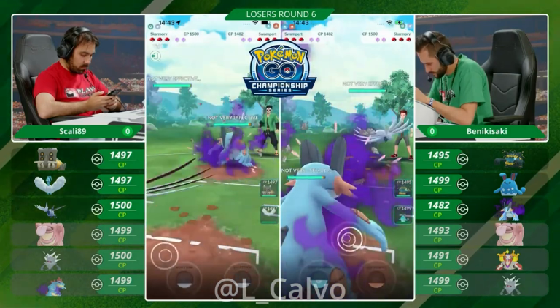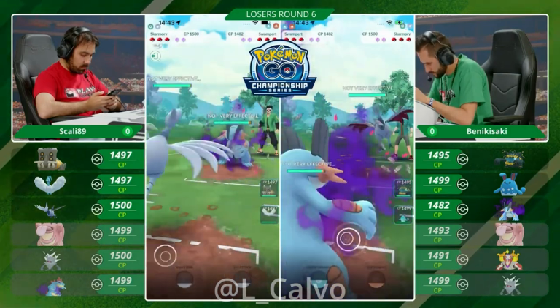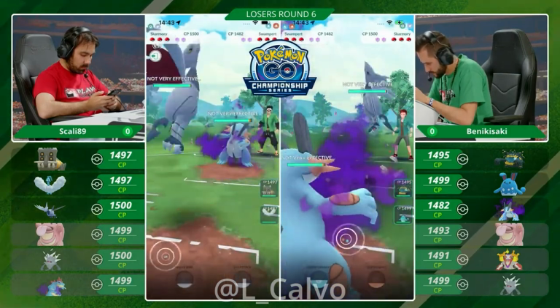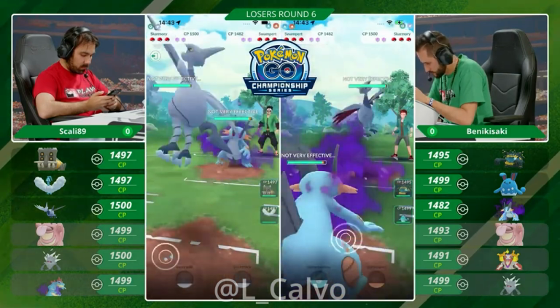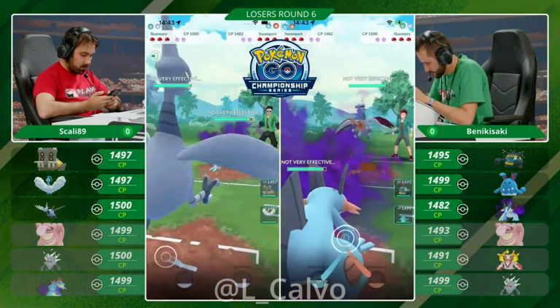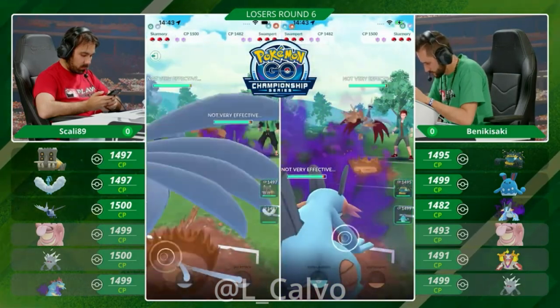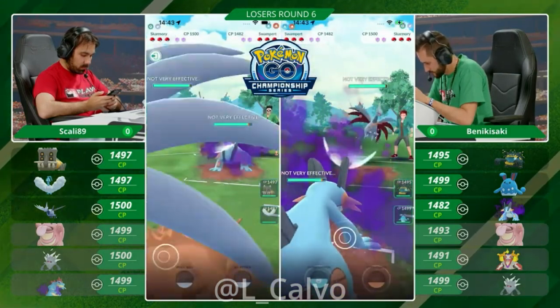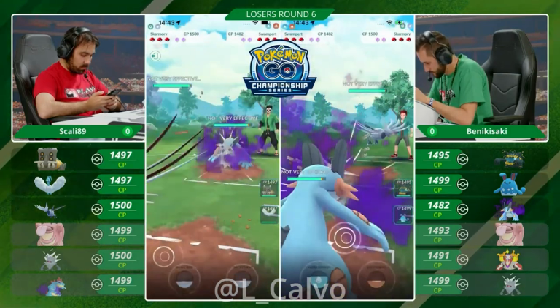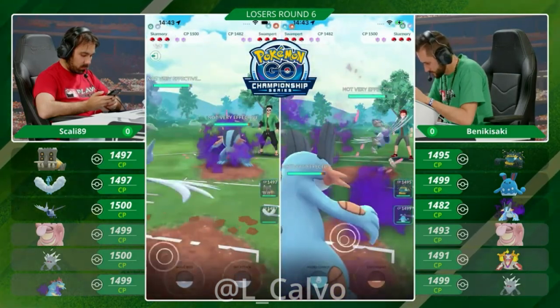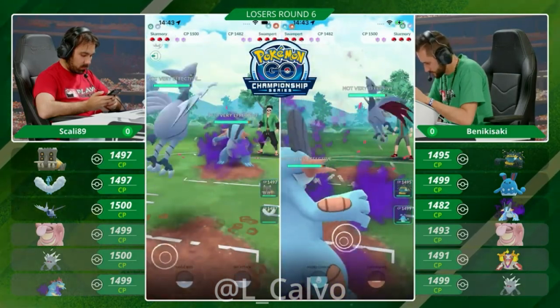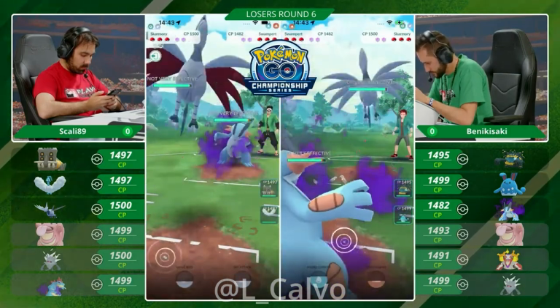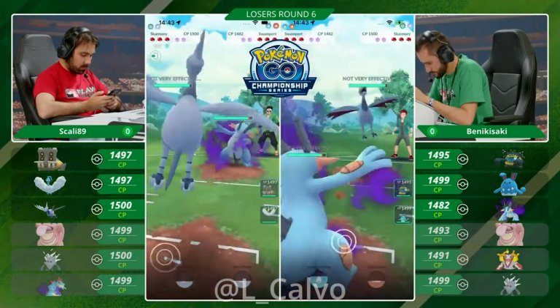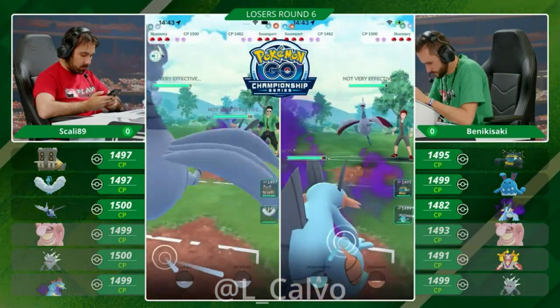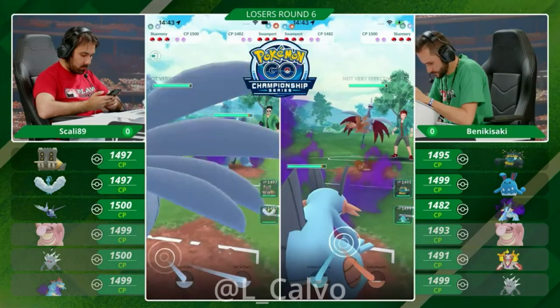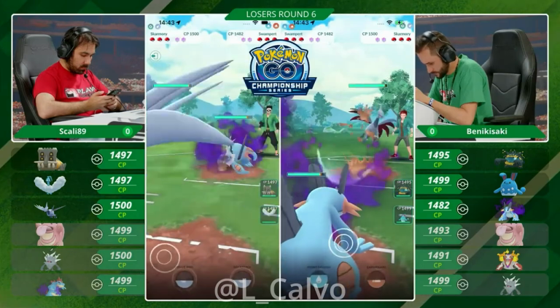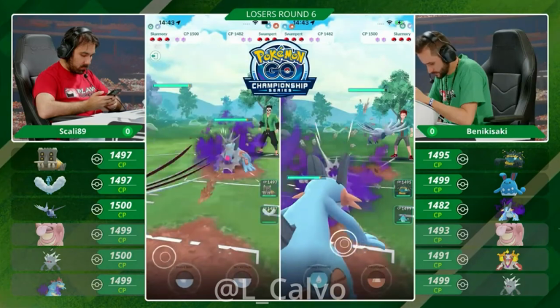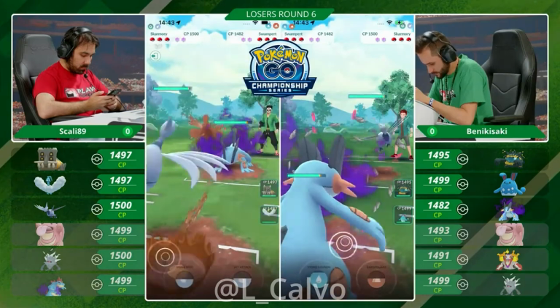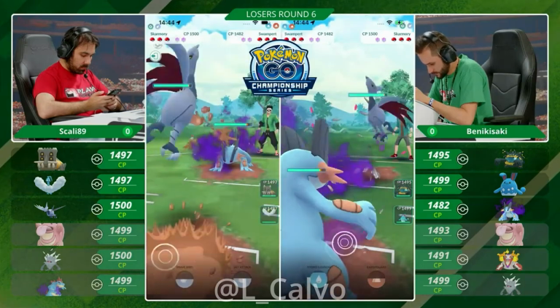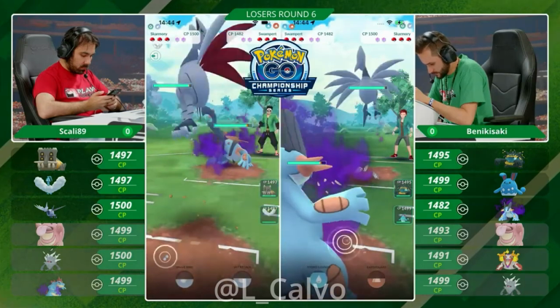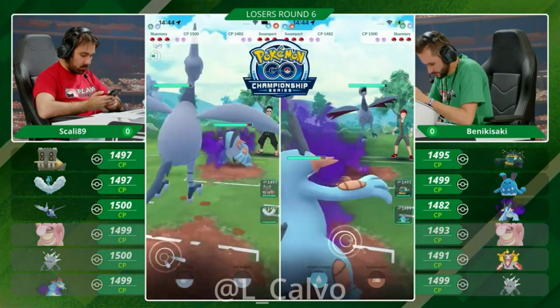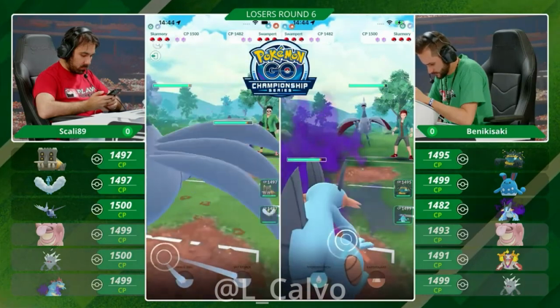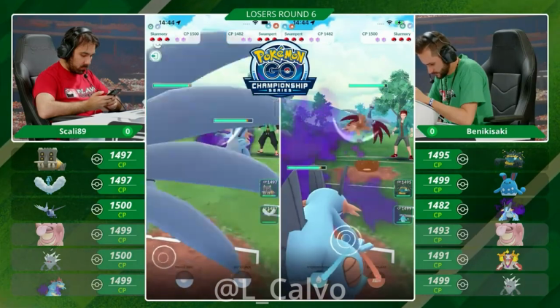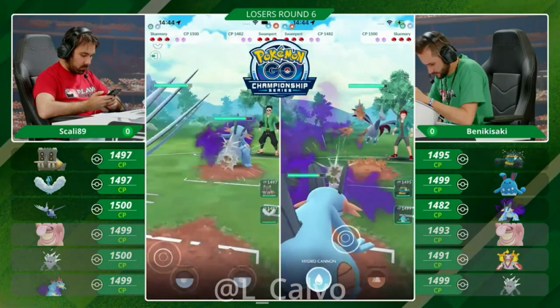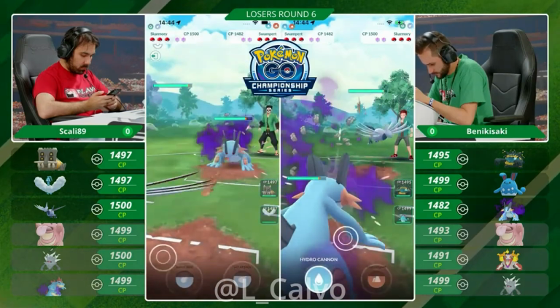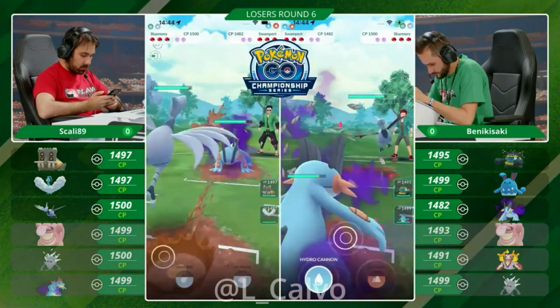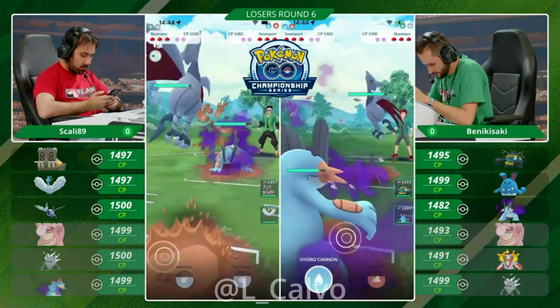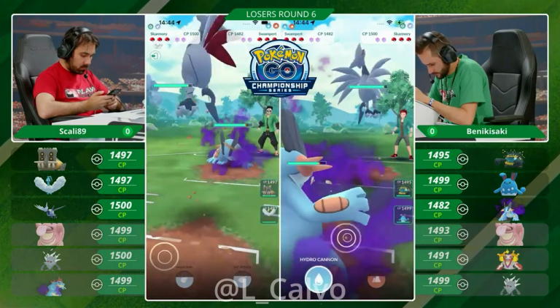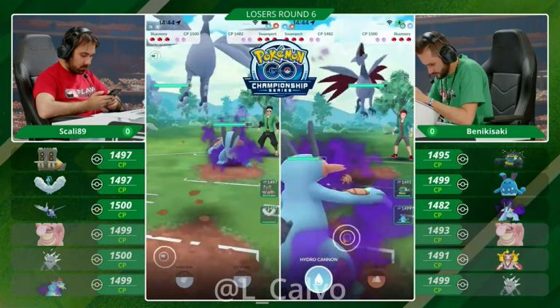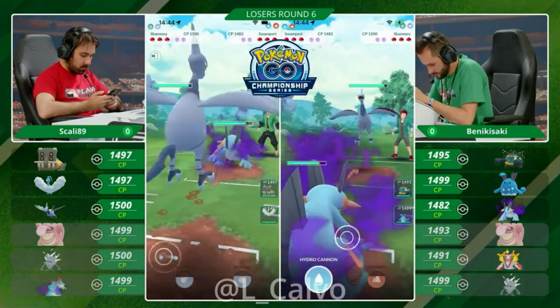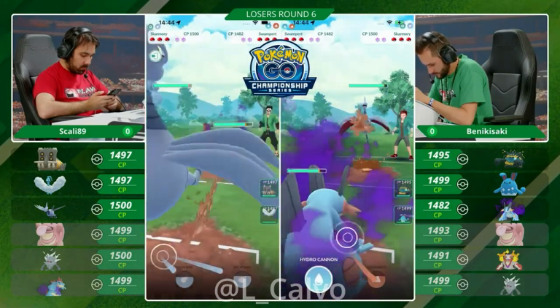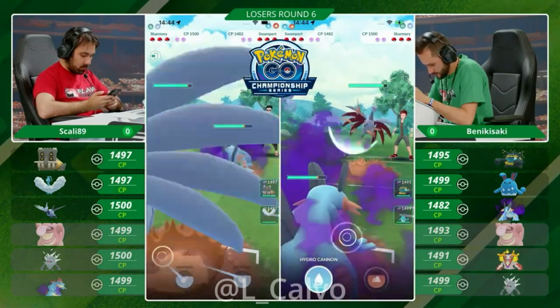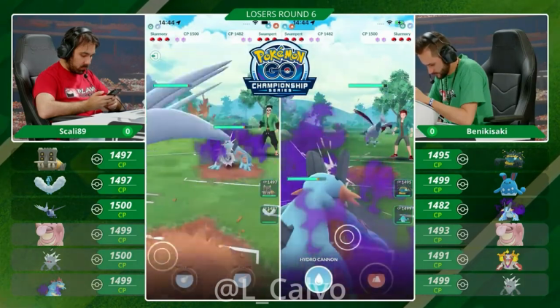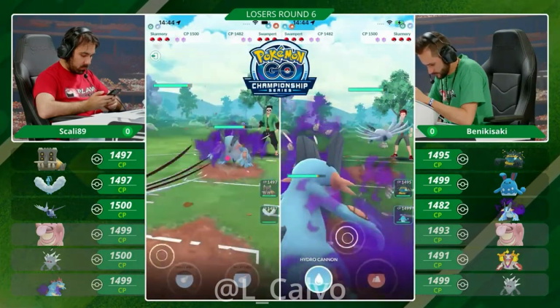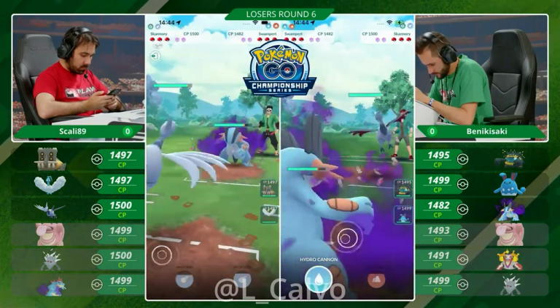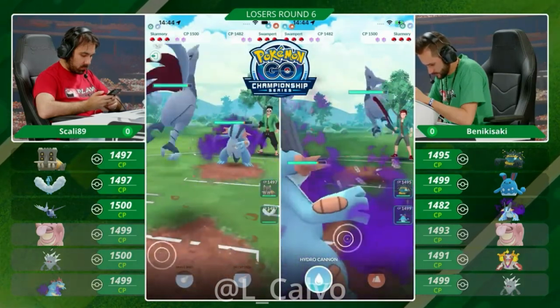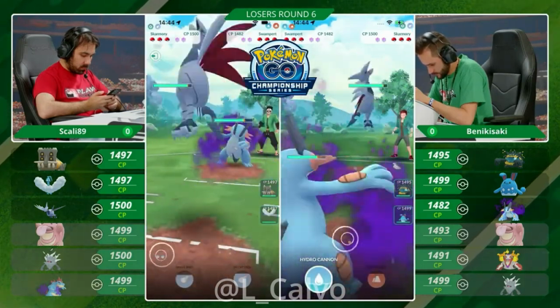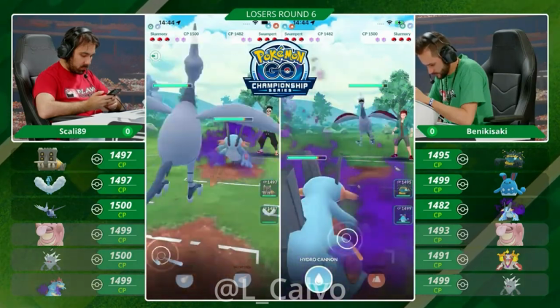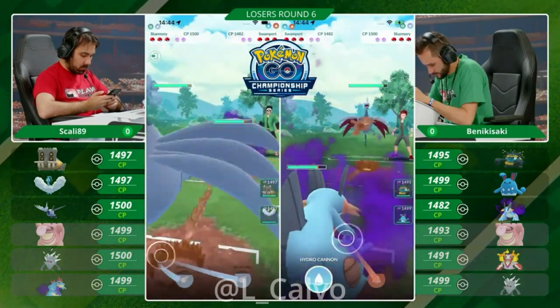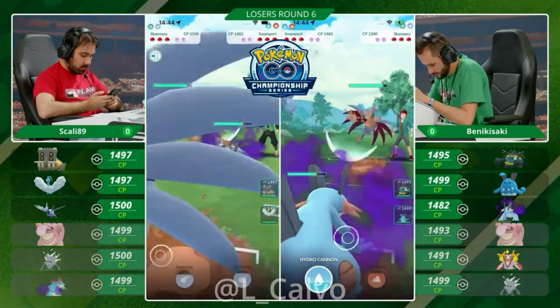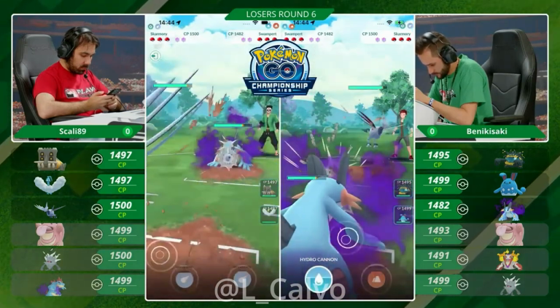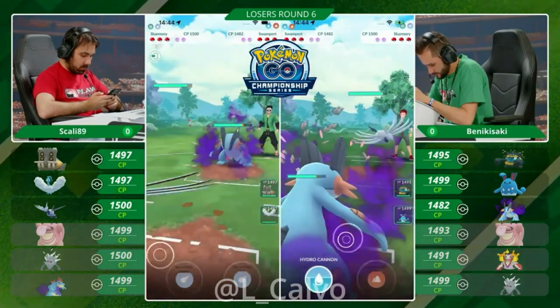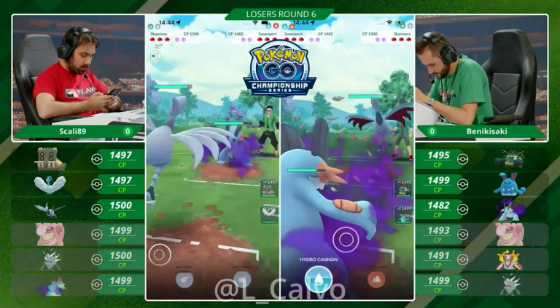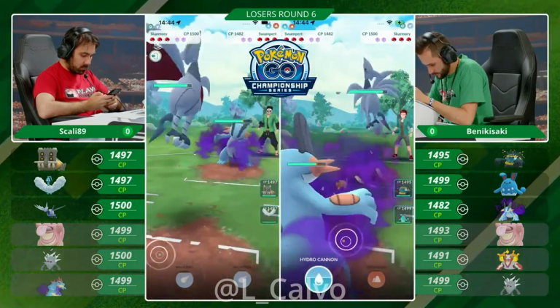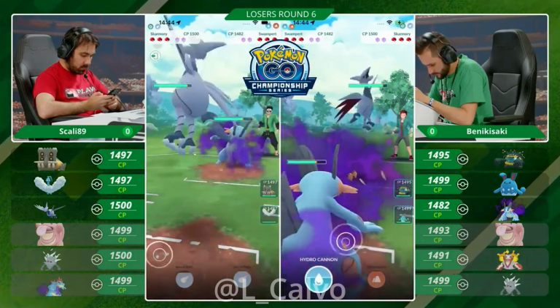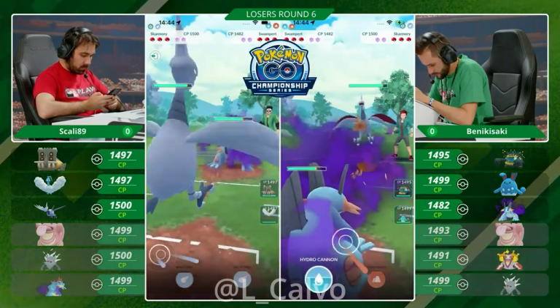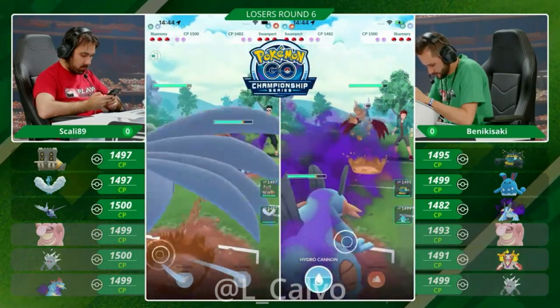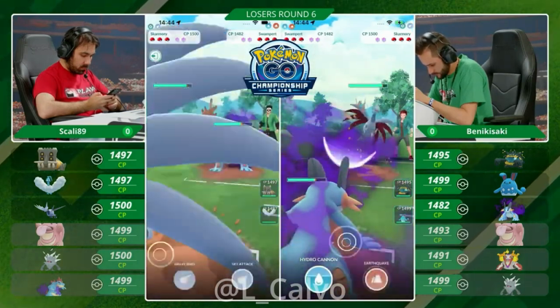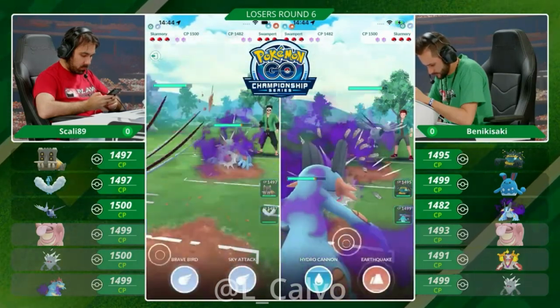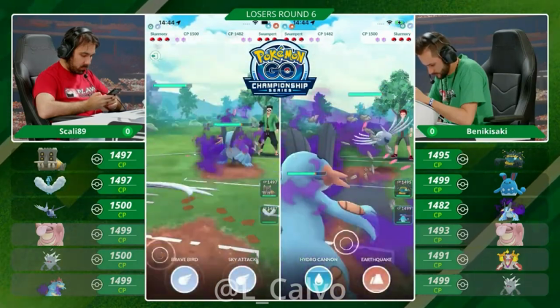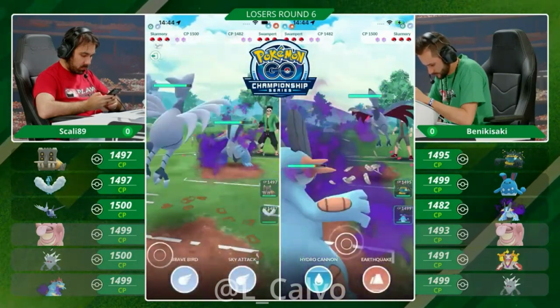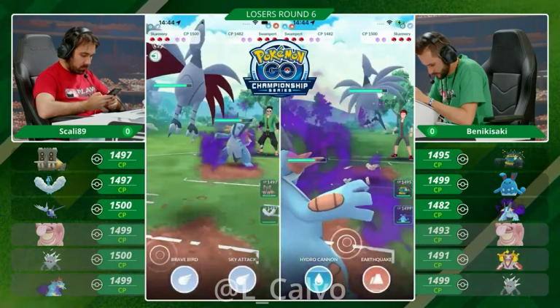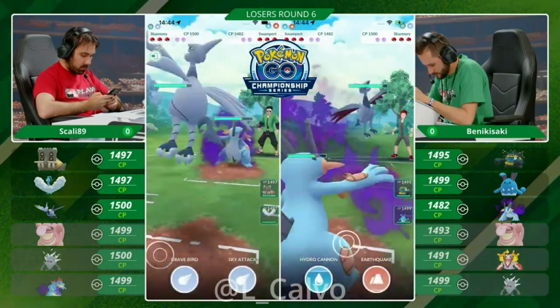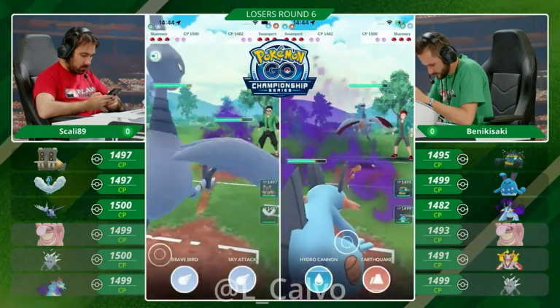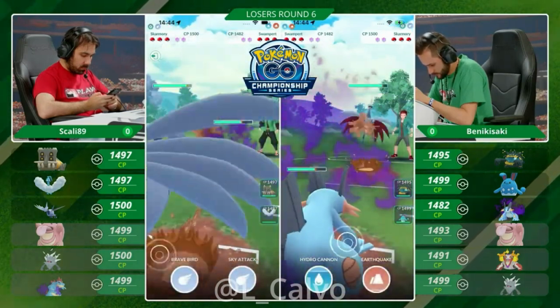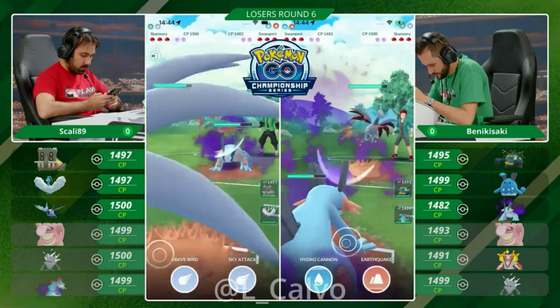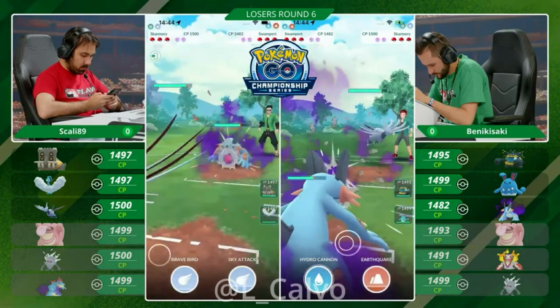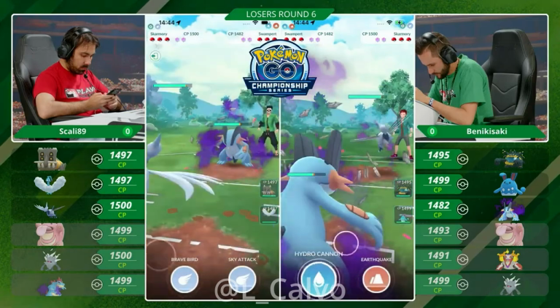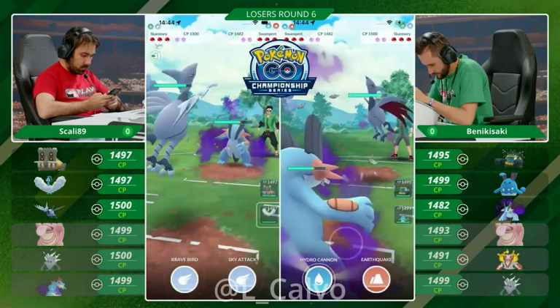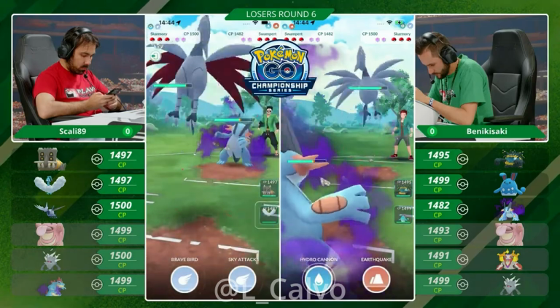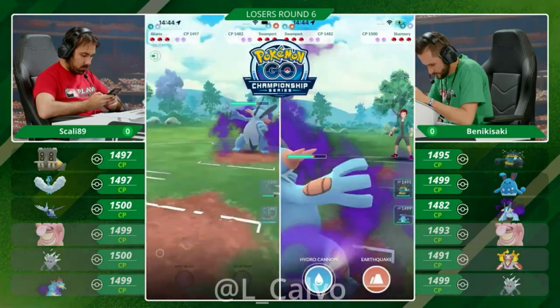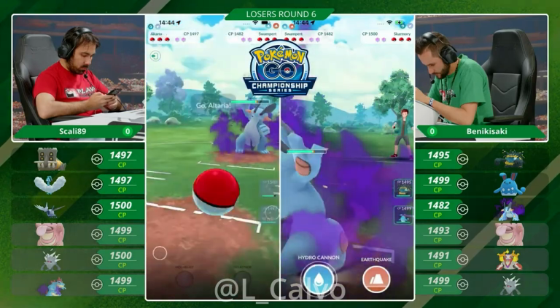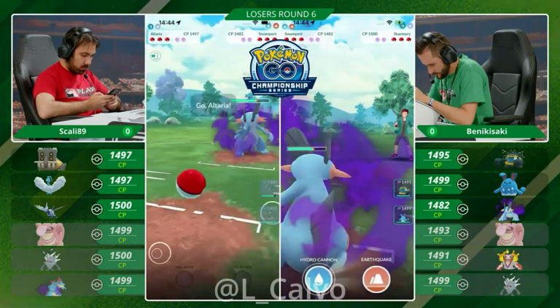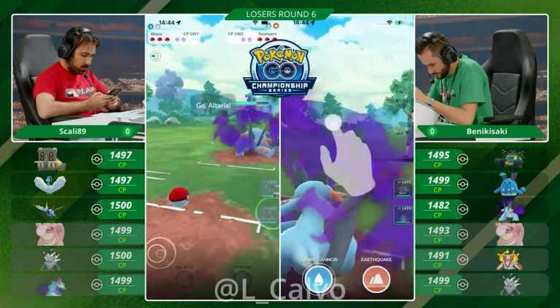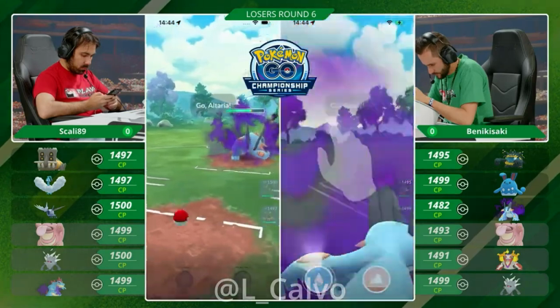The Shadow Swampert has kind of a good time here. It is resisting those Steel Wings and it is outpacing heavily. However, it will have to give up shields because you can't take a Sky Attack.